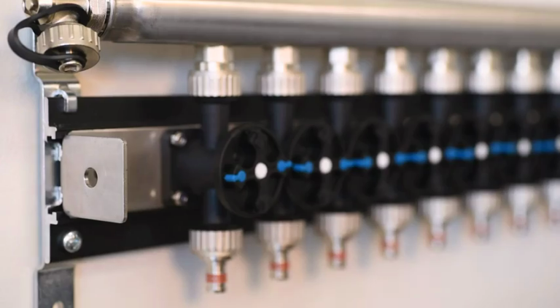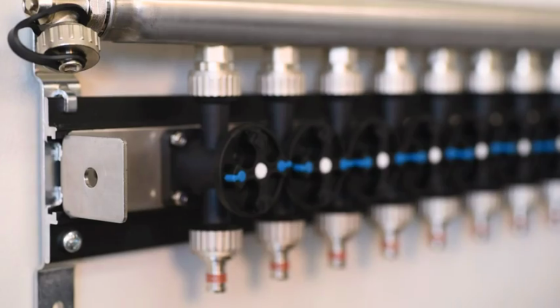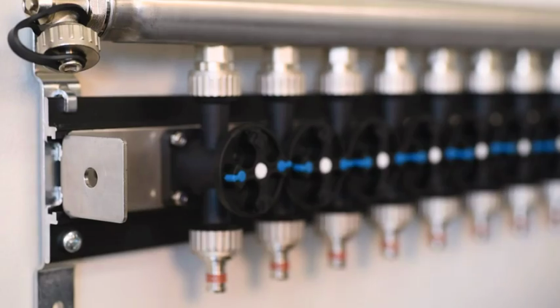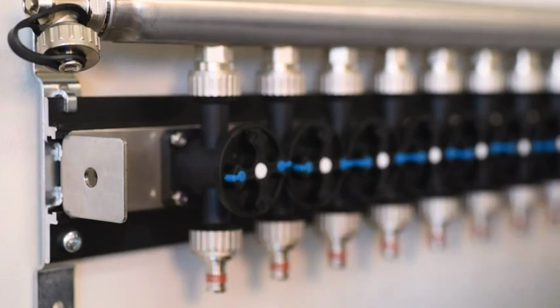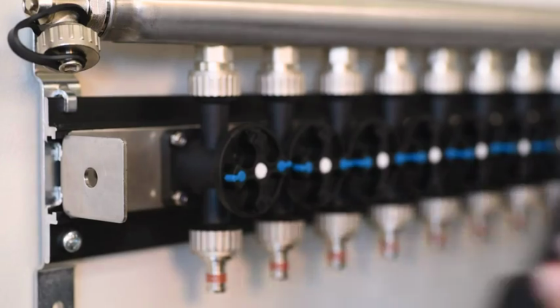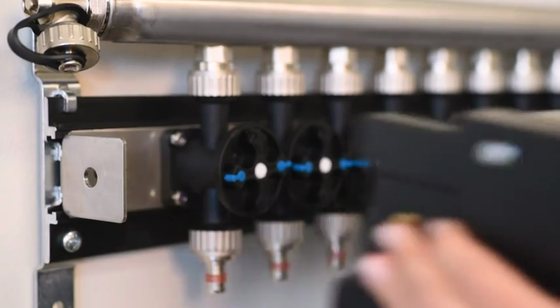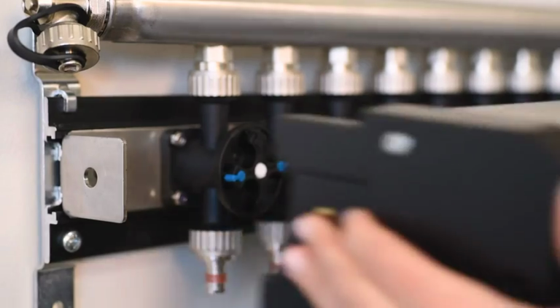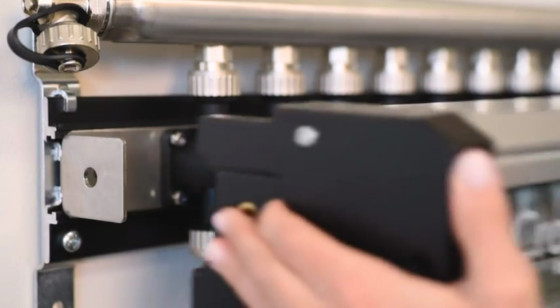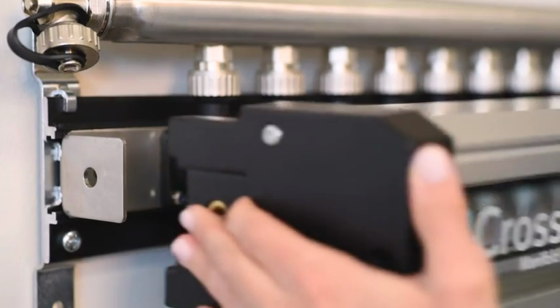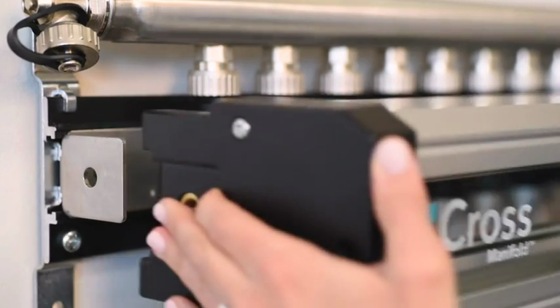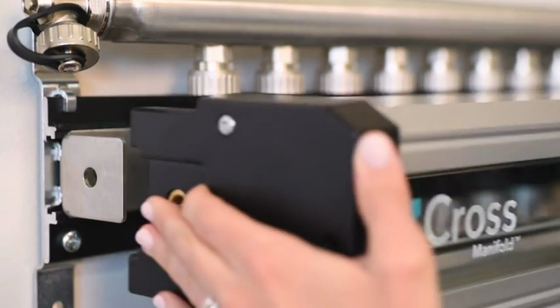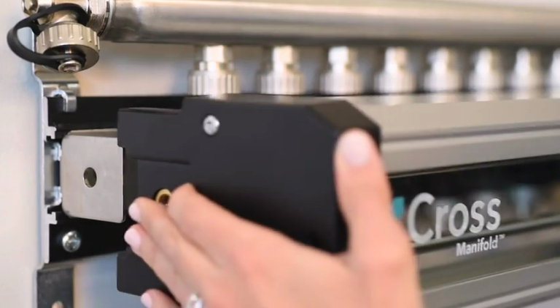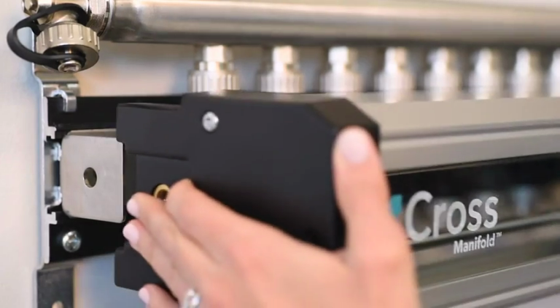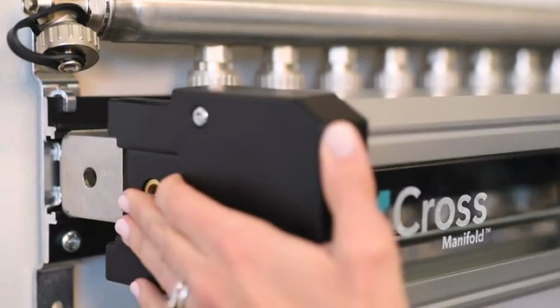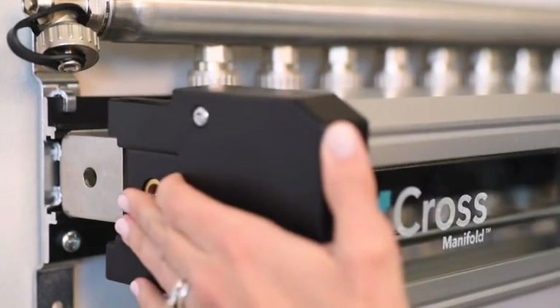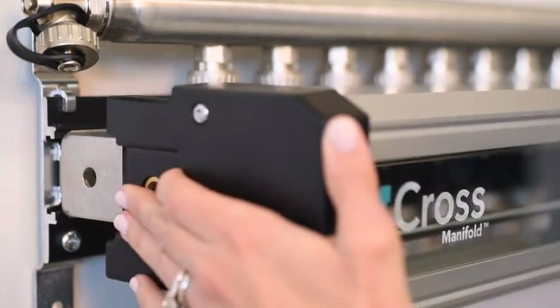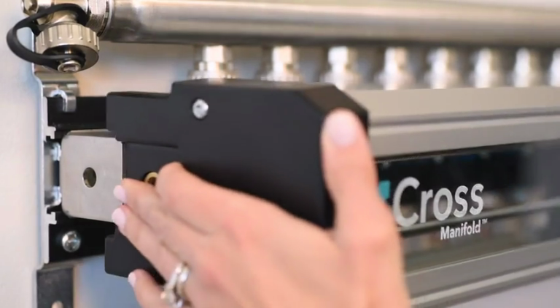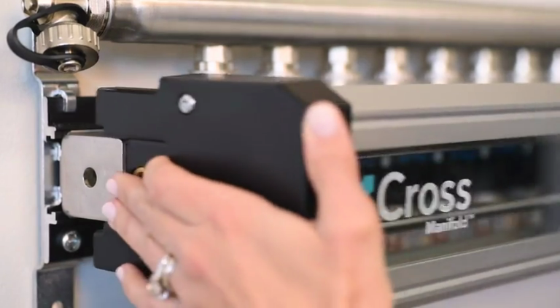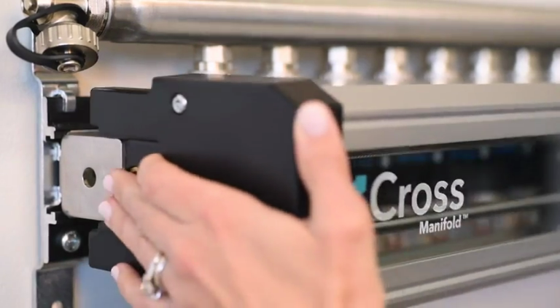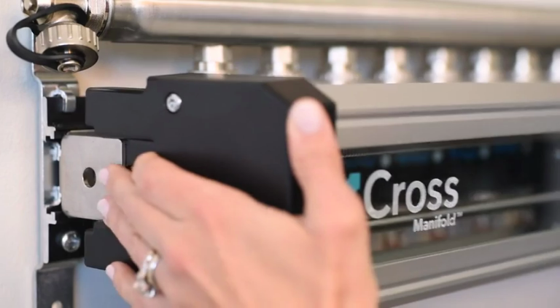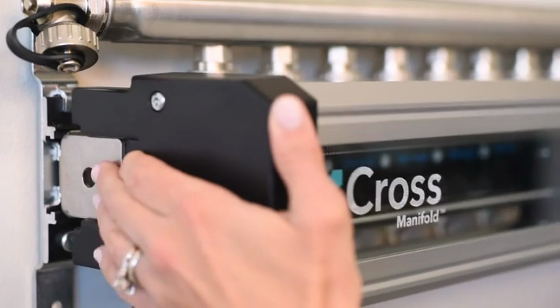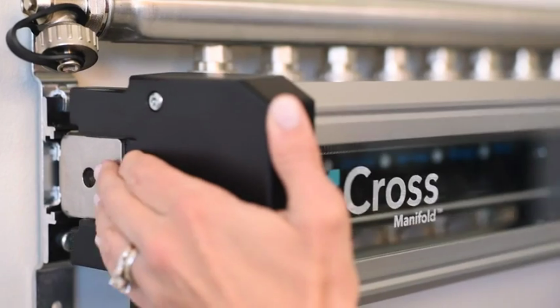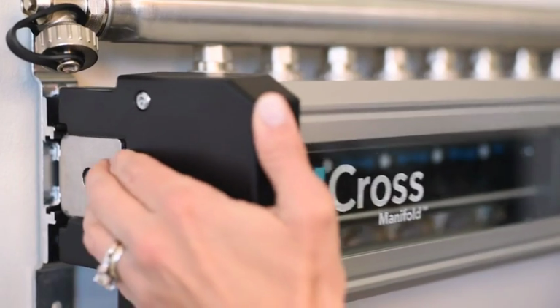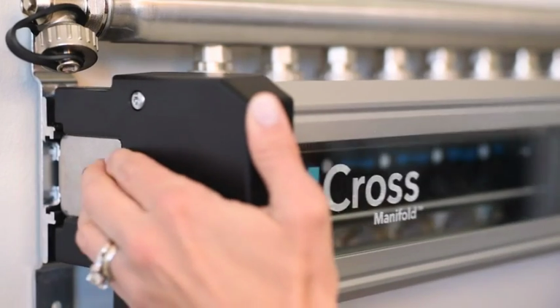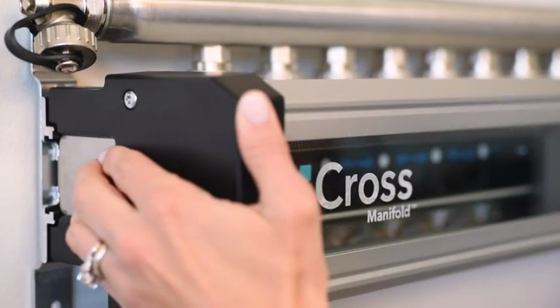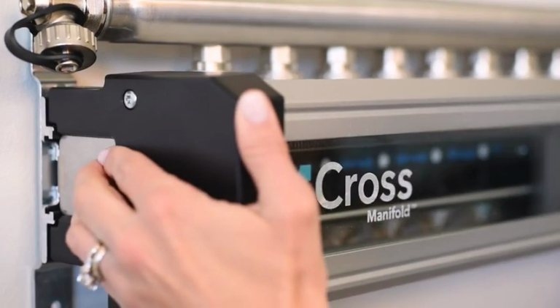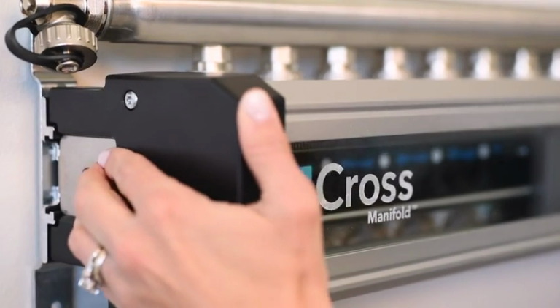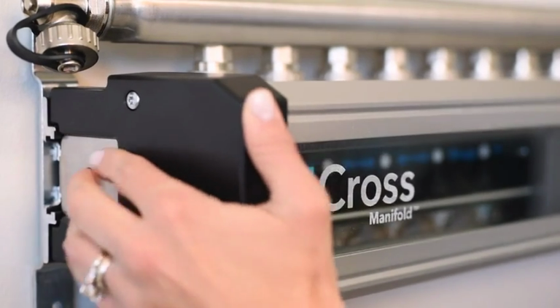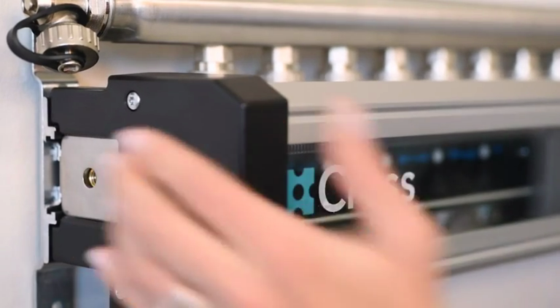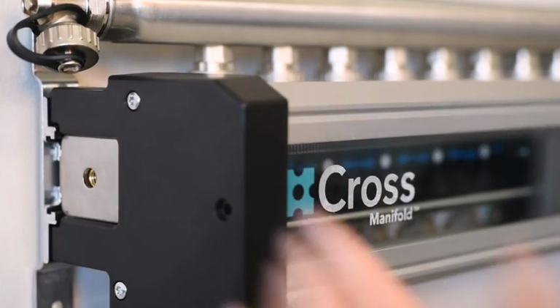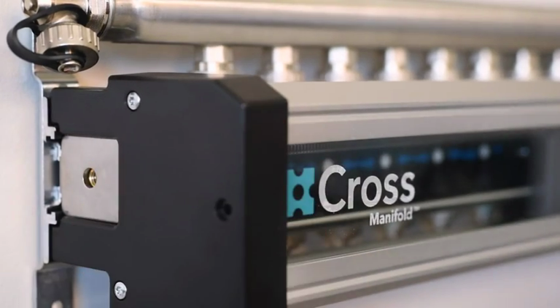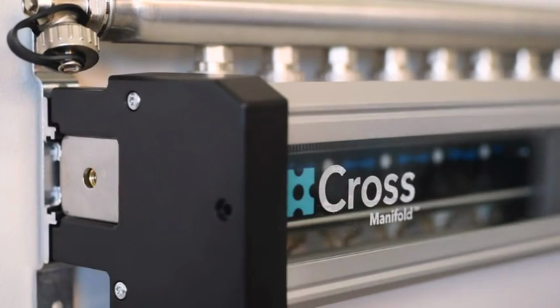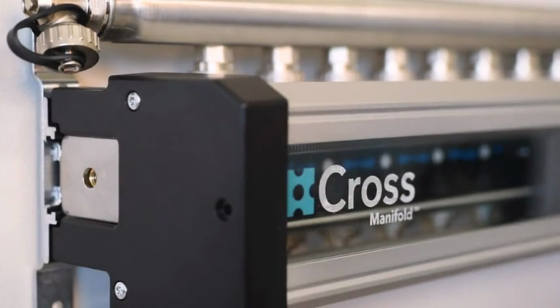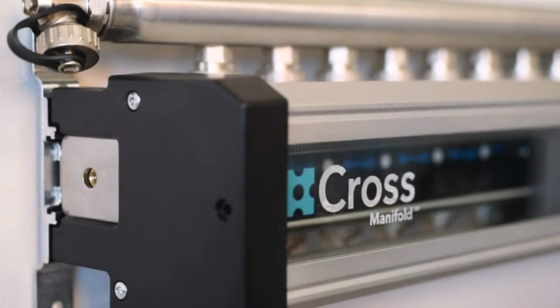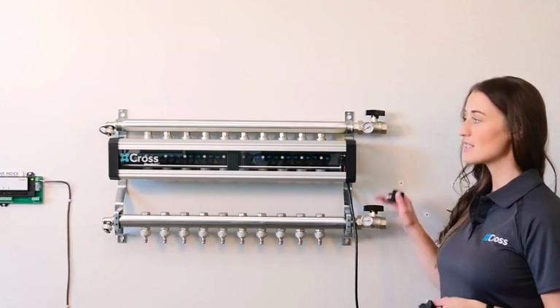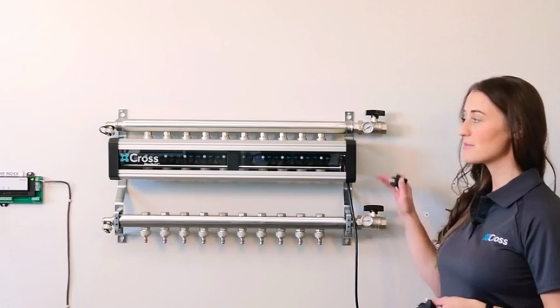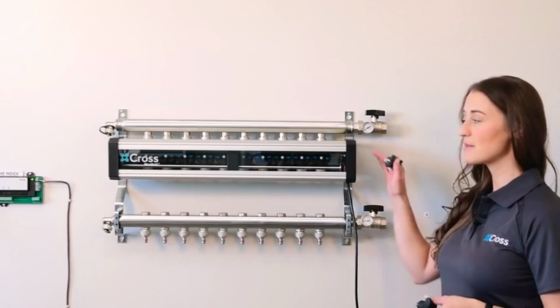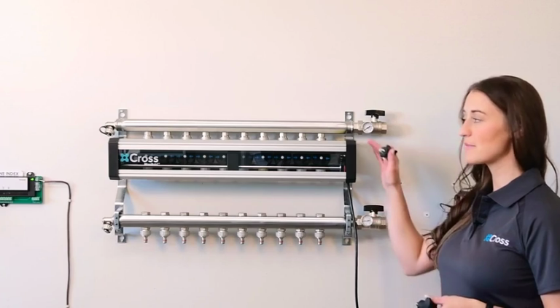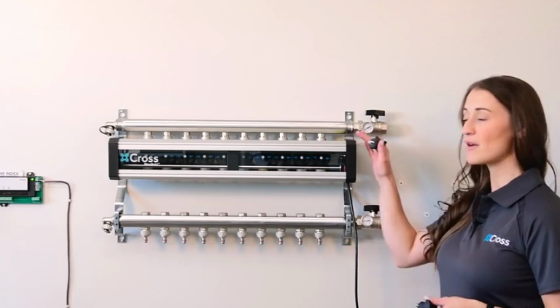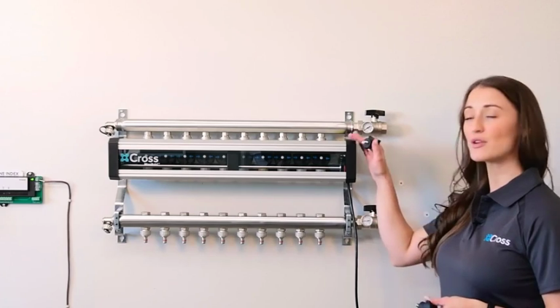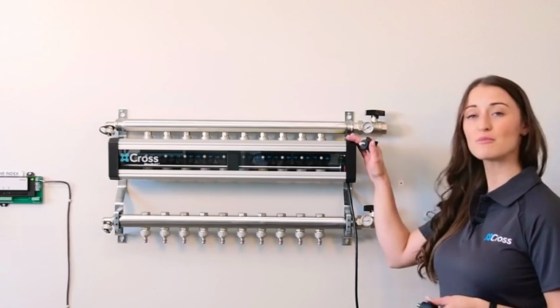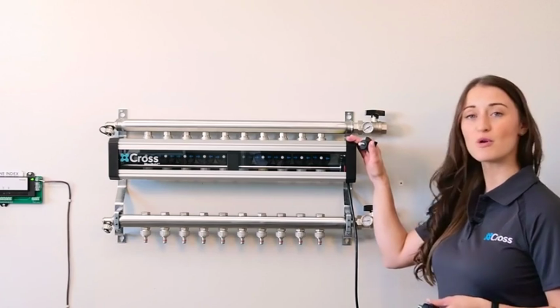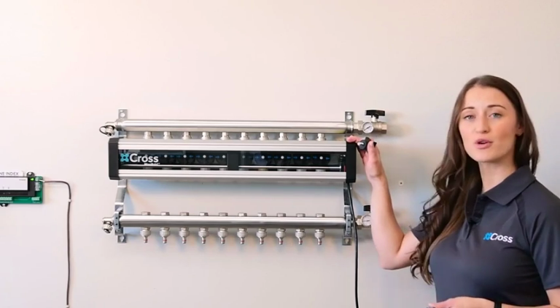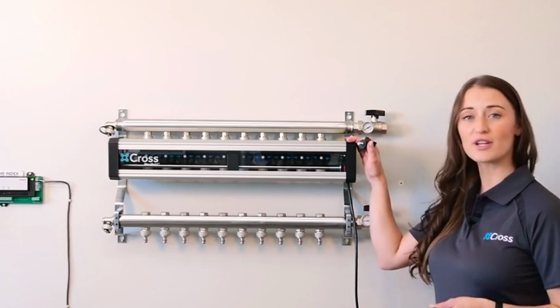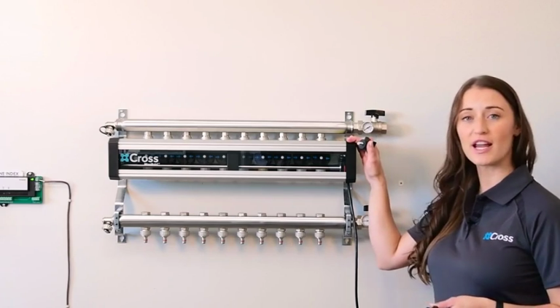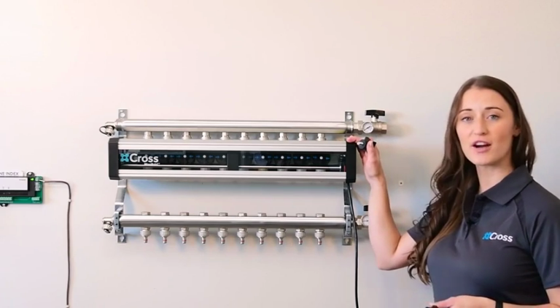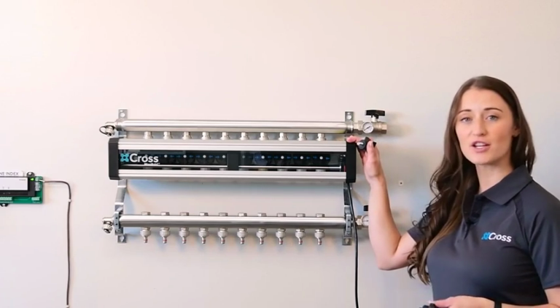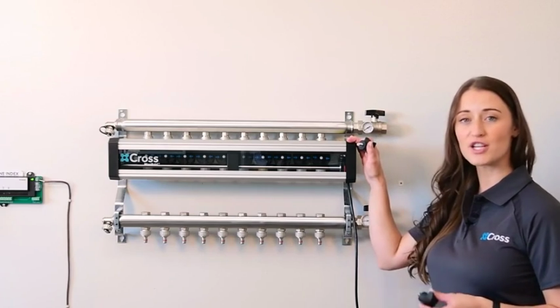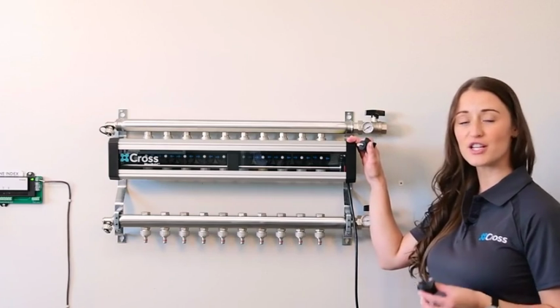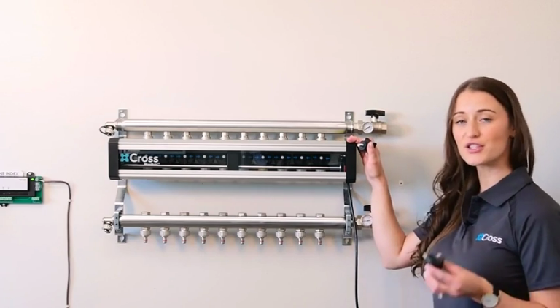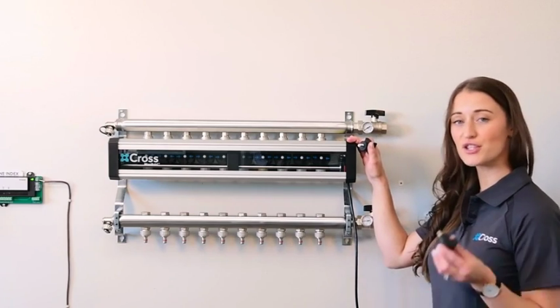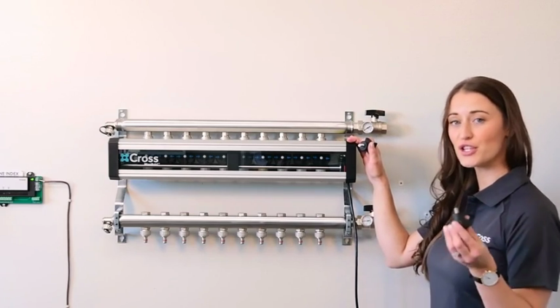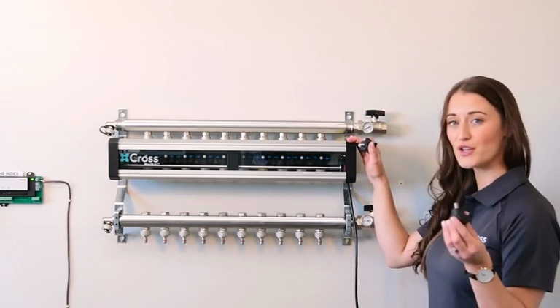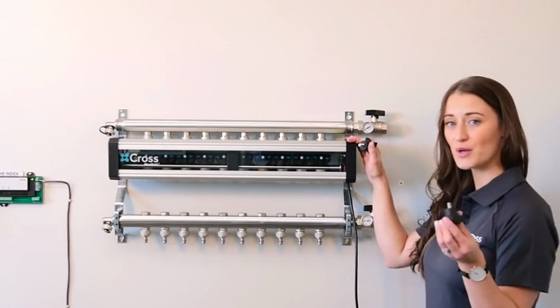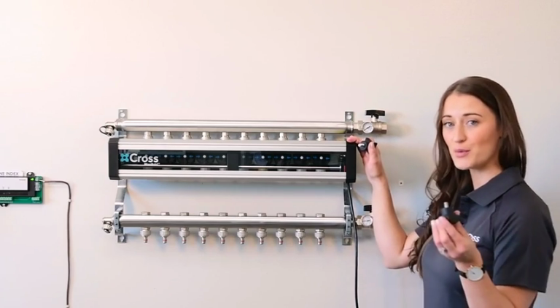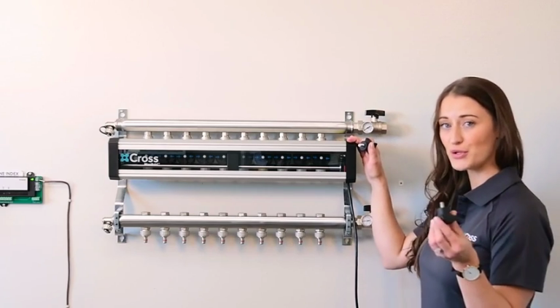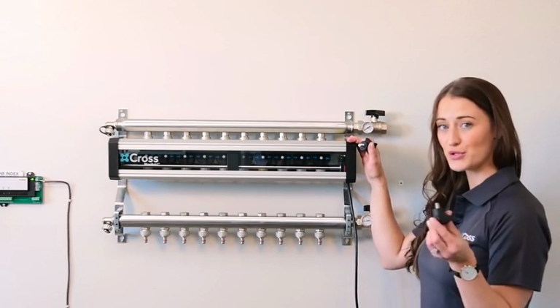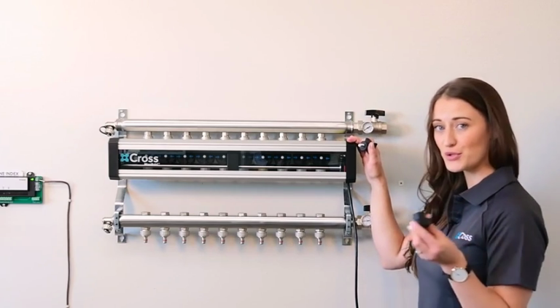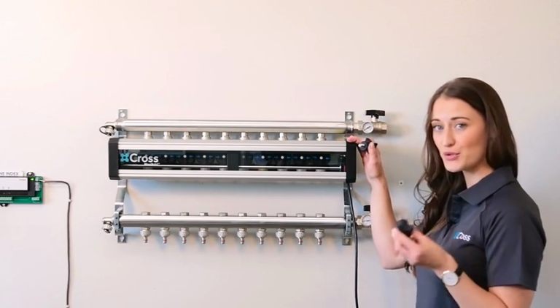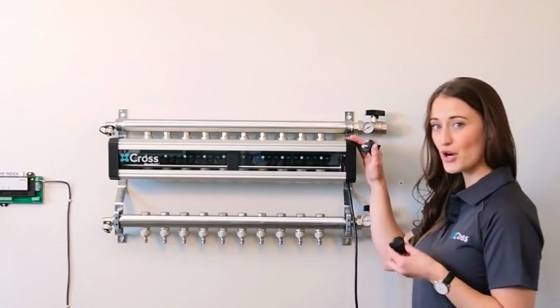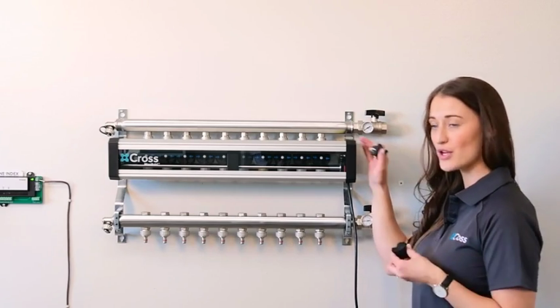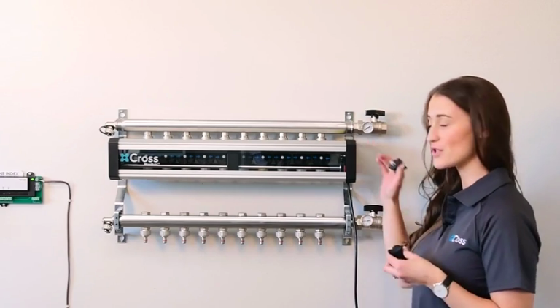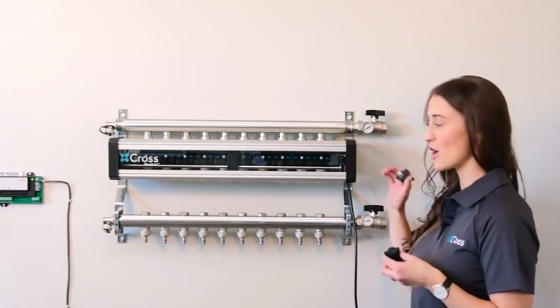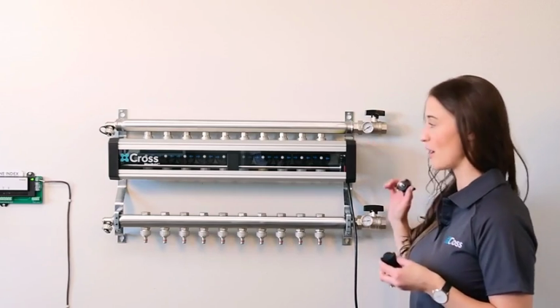Once your manifold is connected to the boiler and your tubing, simply mount your motor carriage and secure it with your two cross knobs.